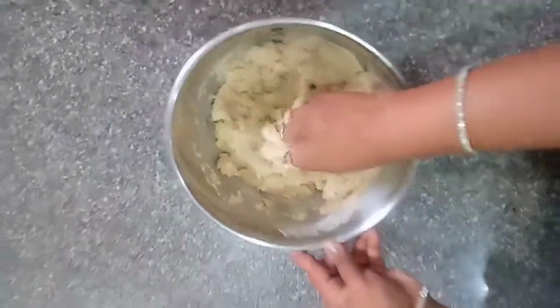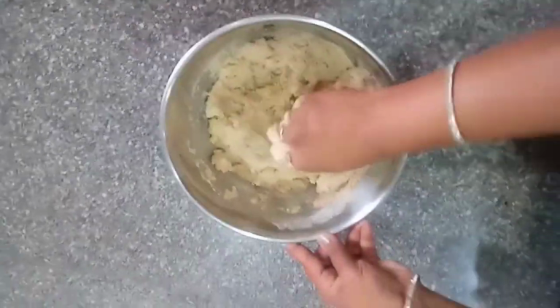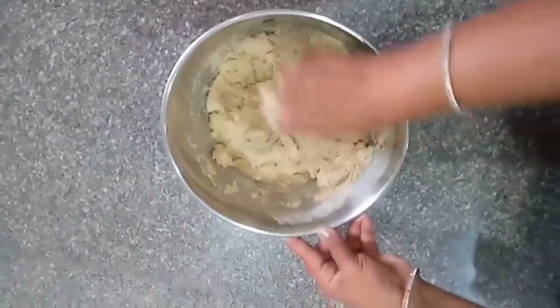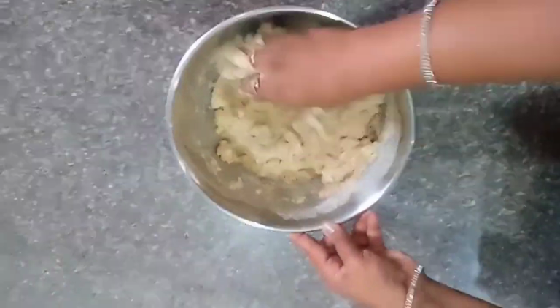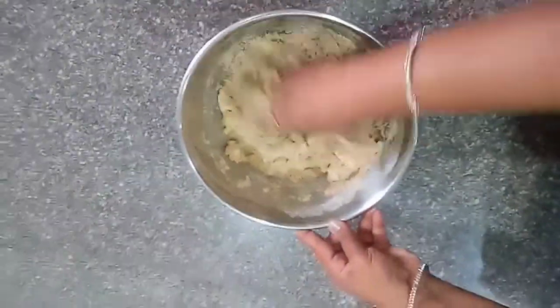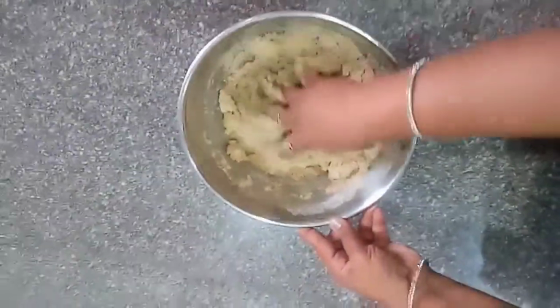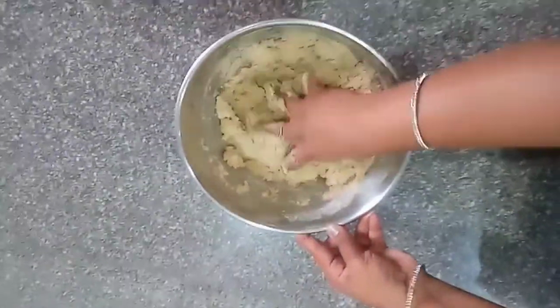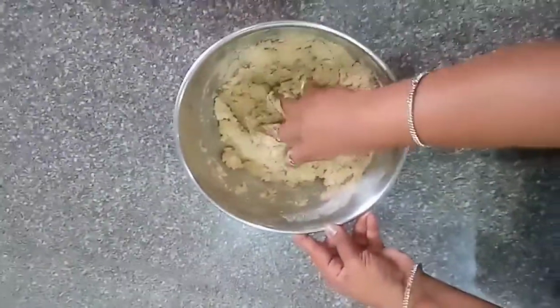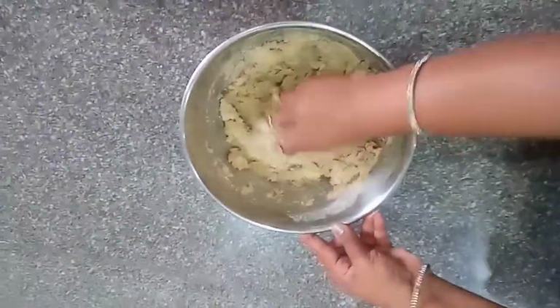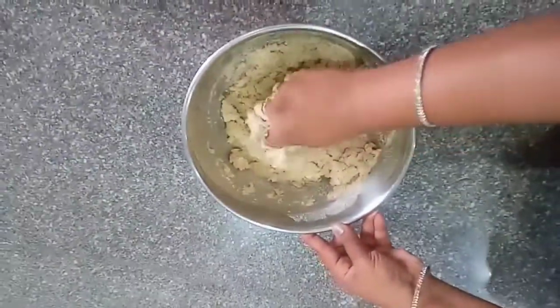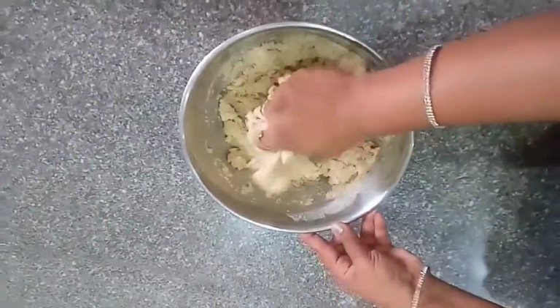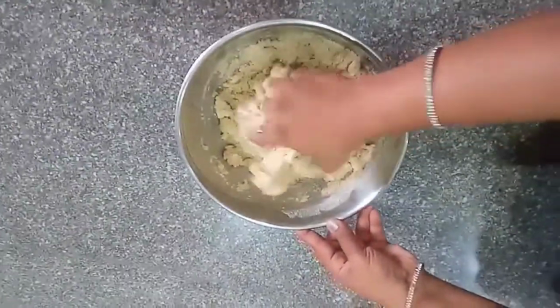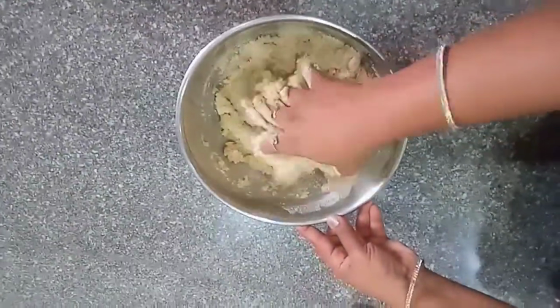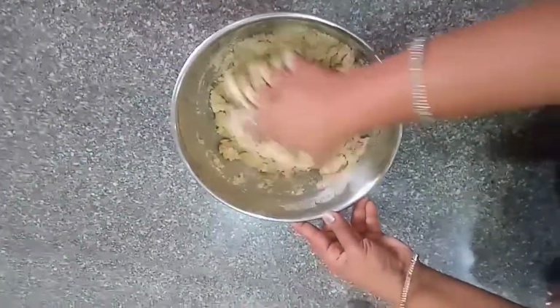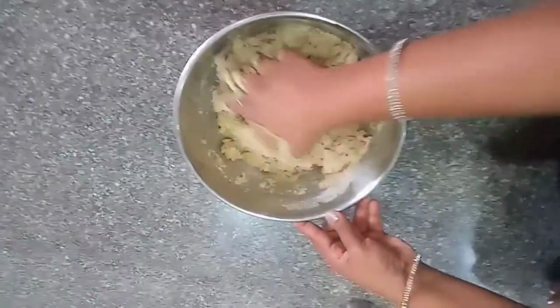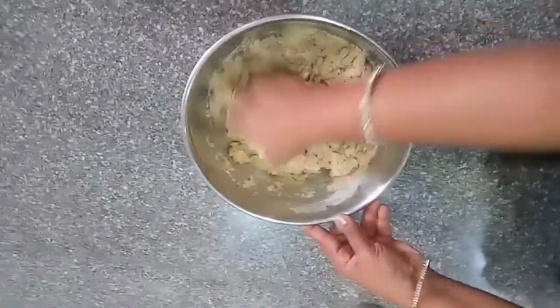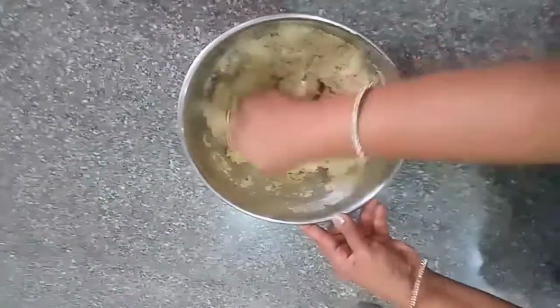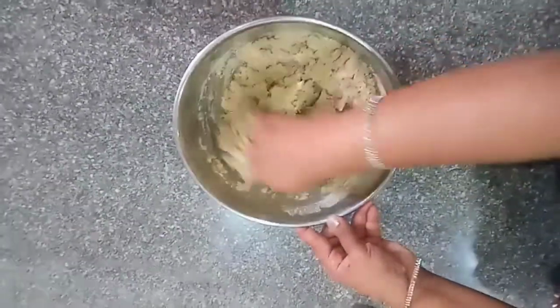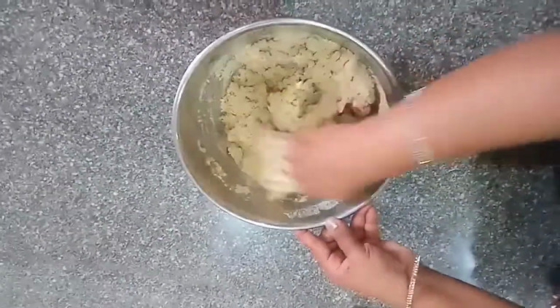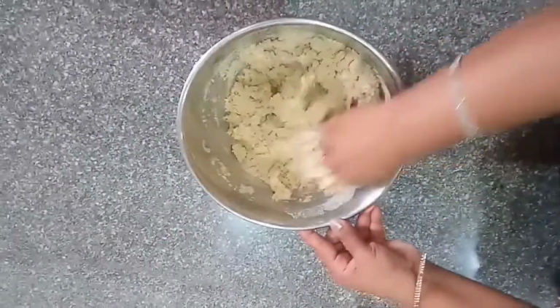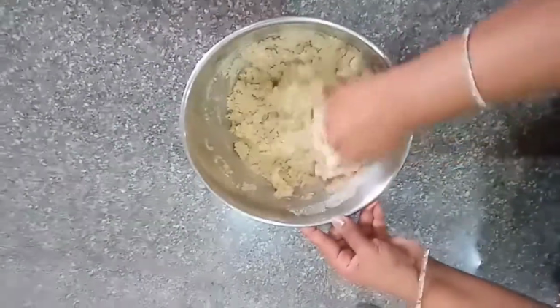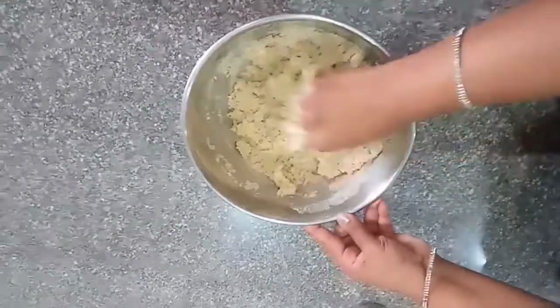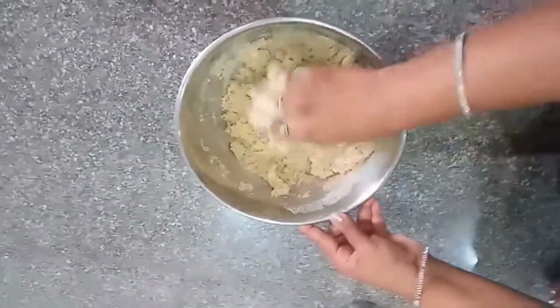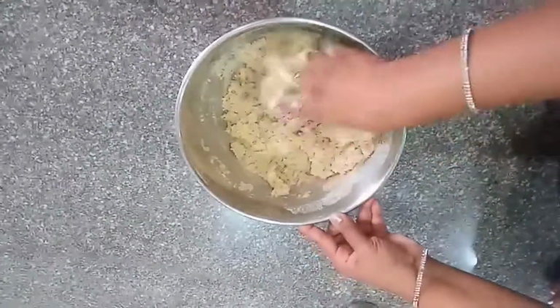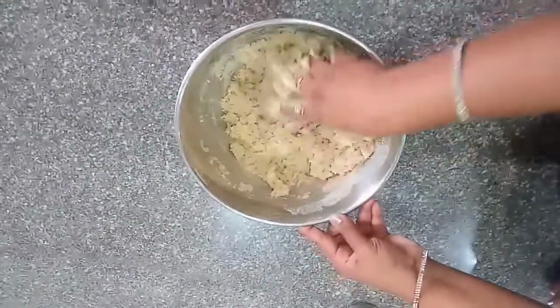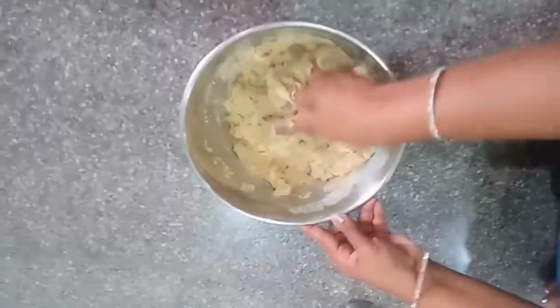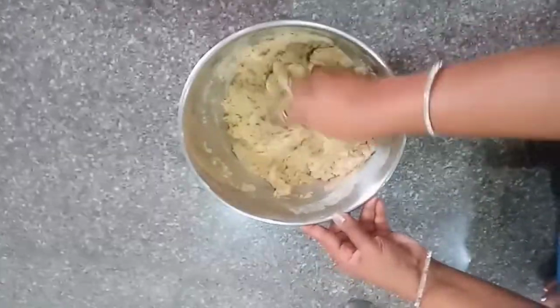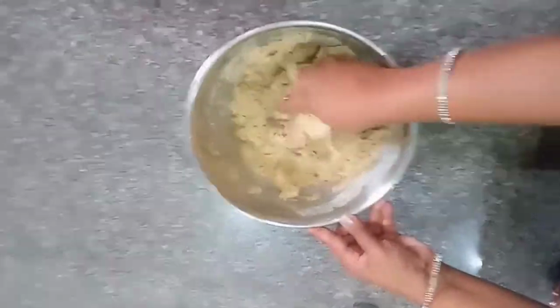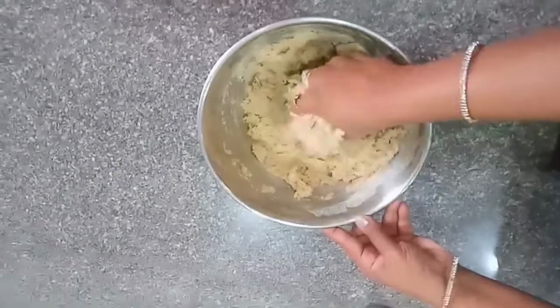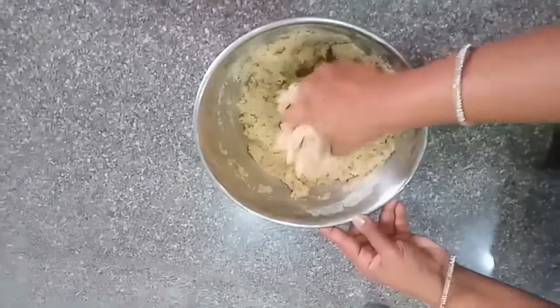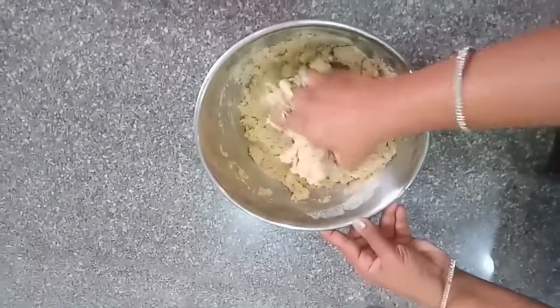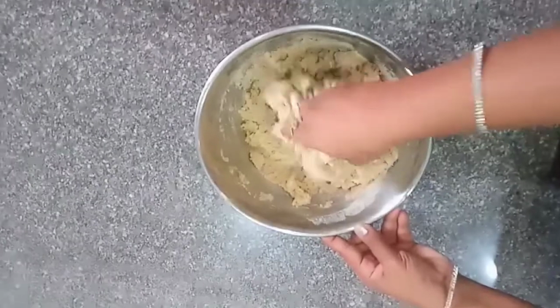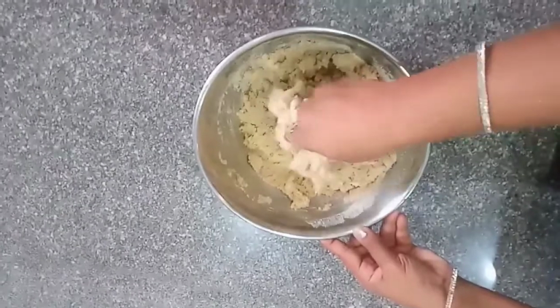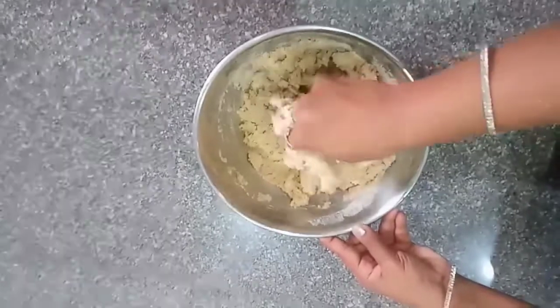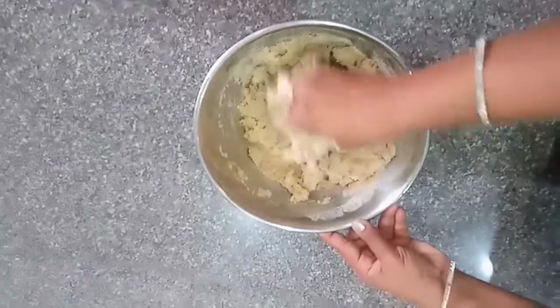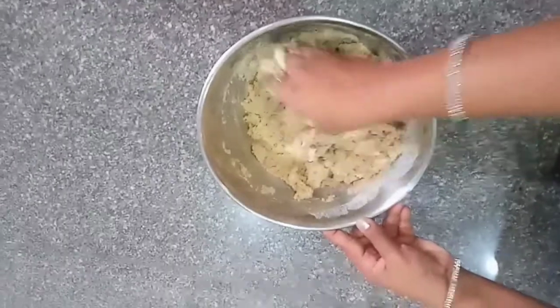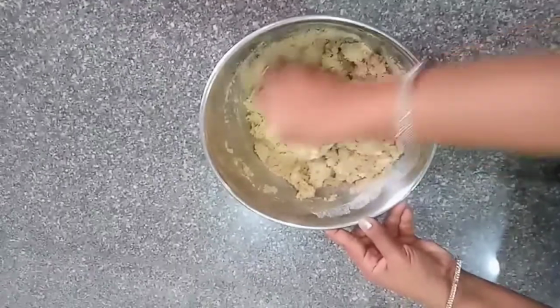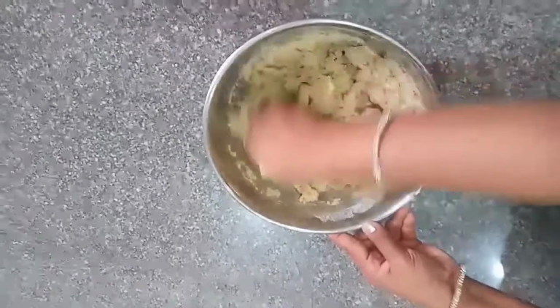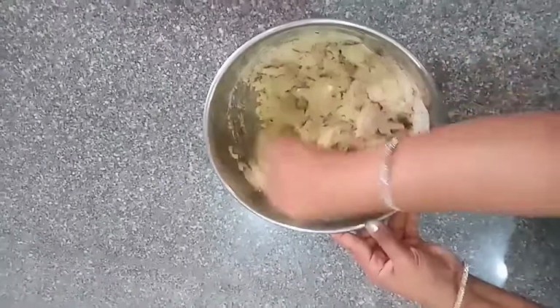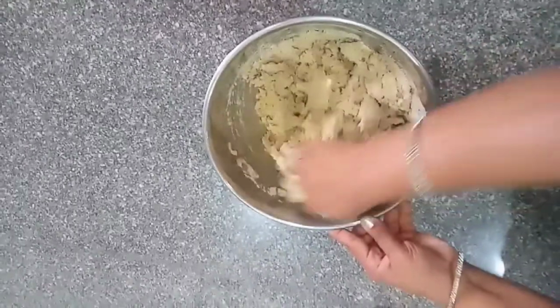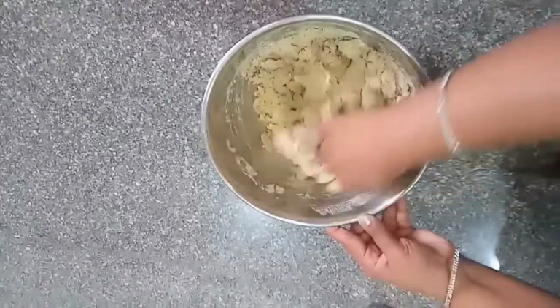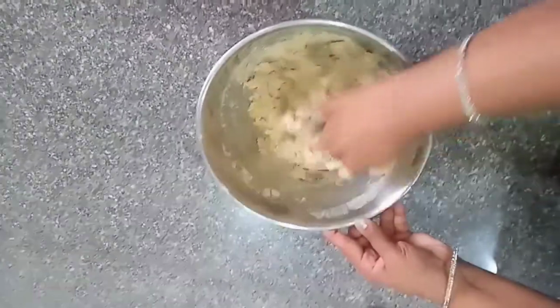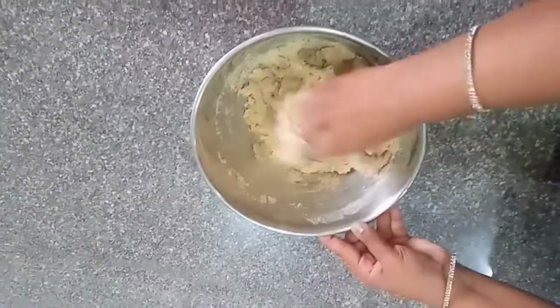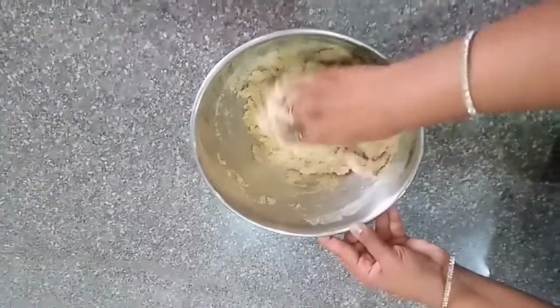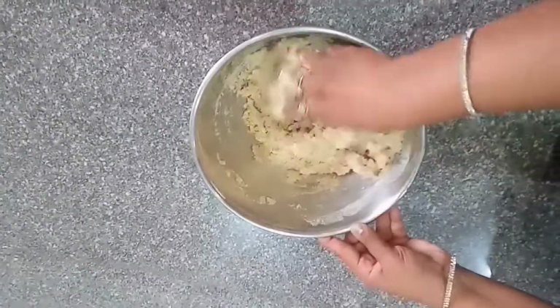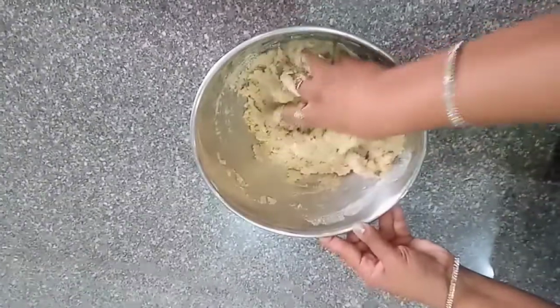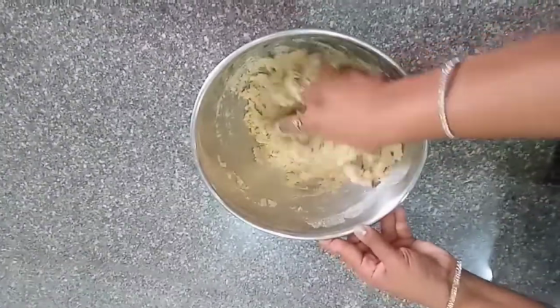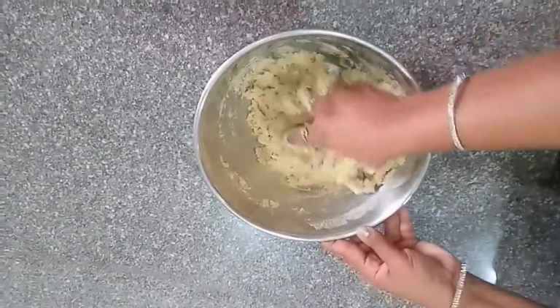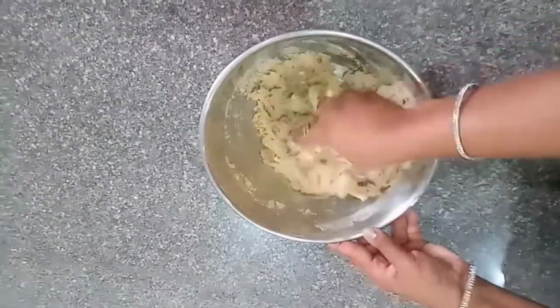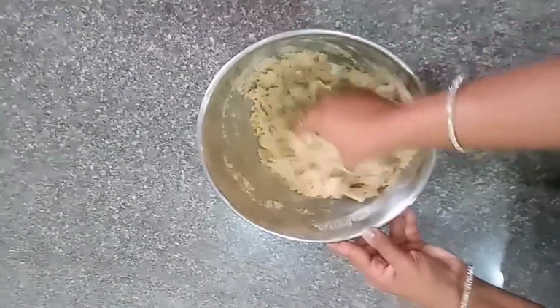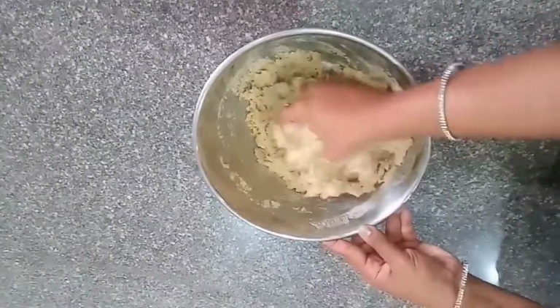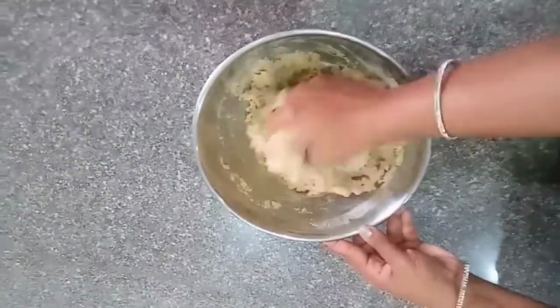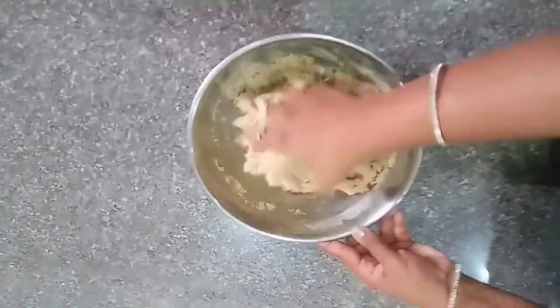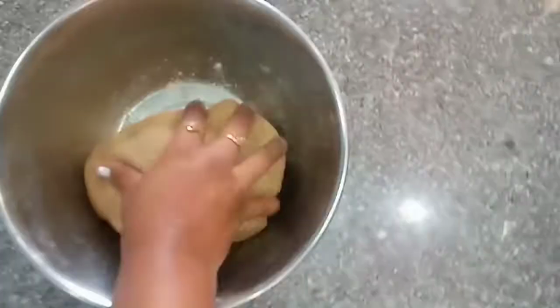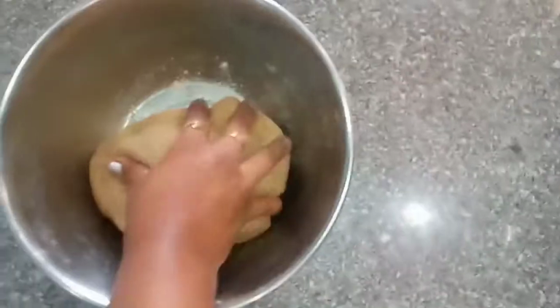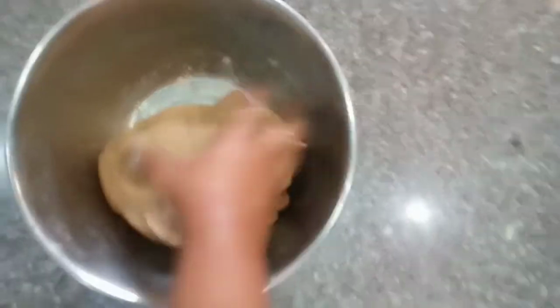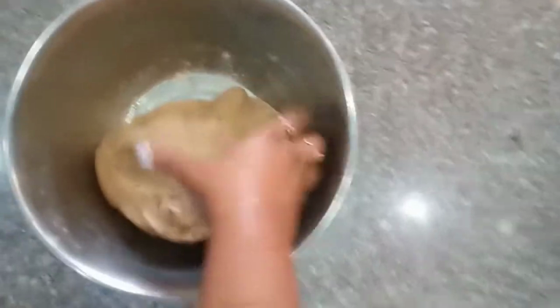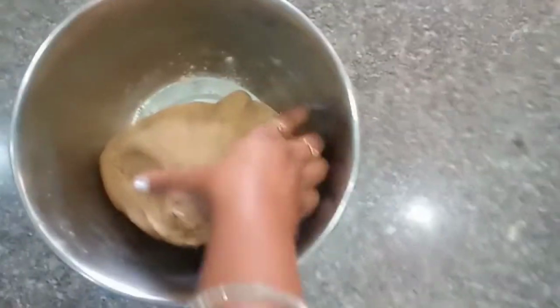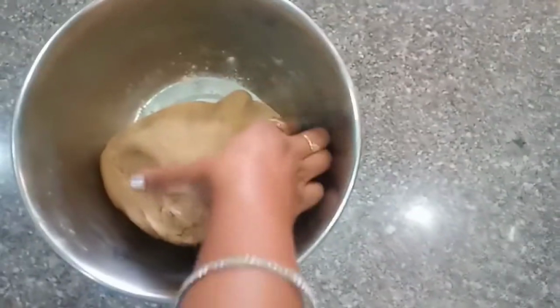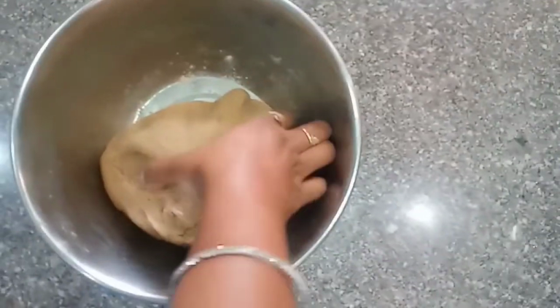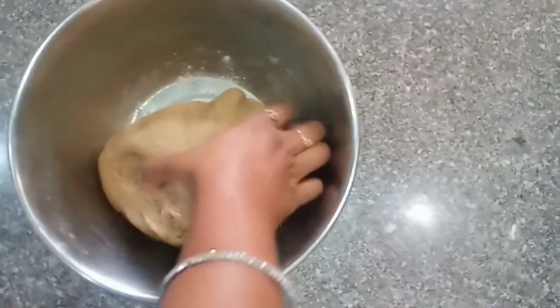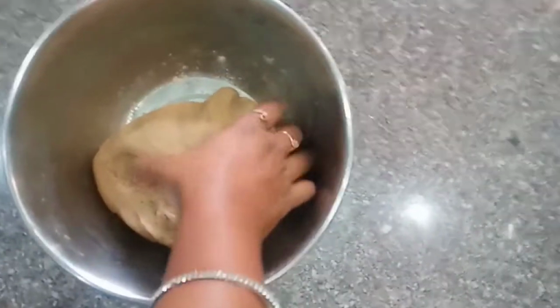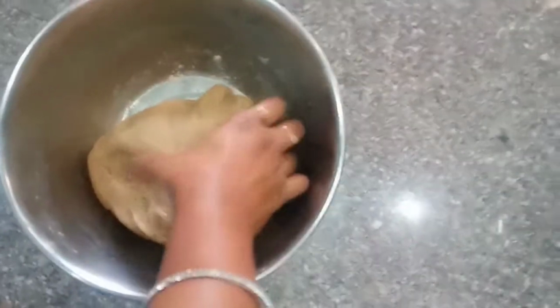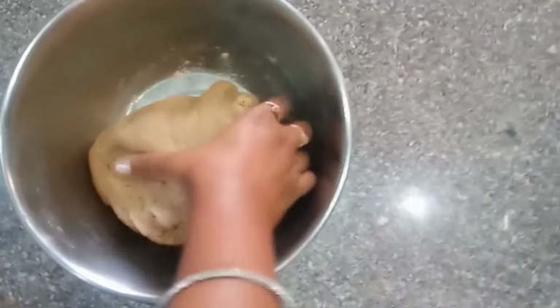The sugar is soft but it will melt. We add the water to the dough.